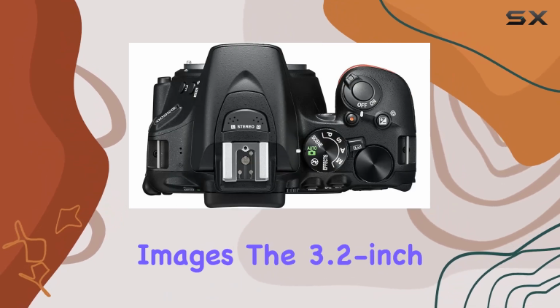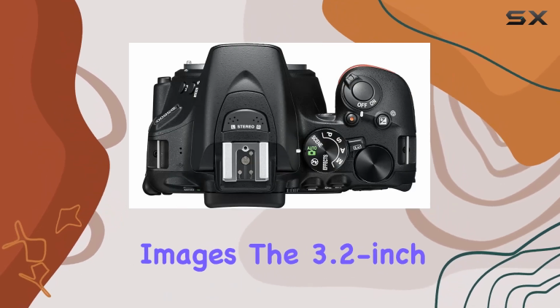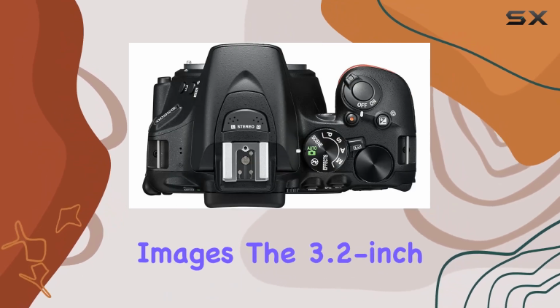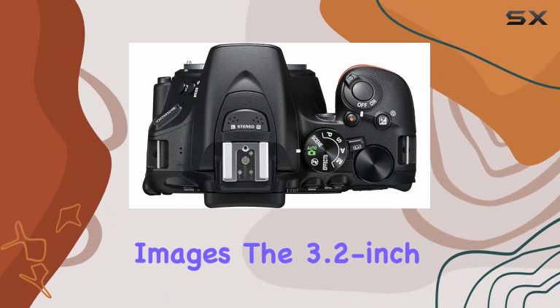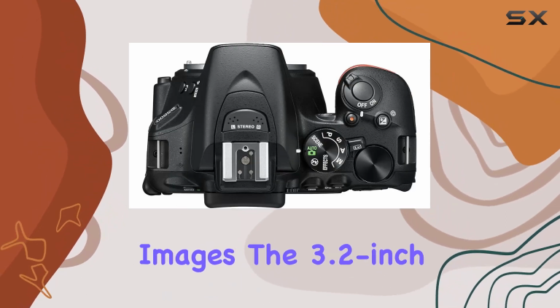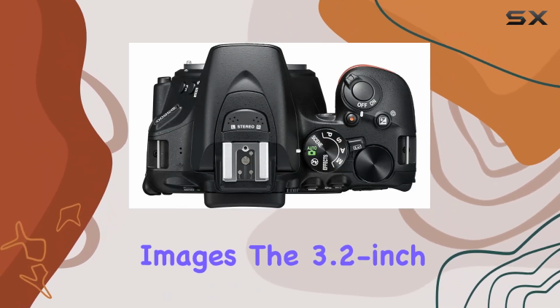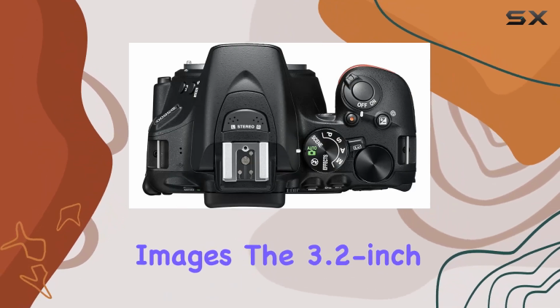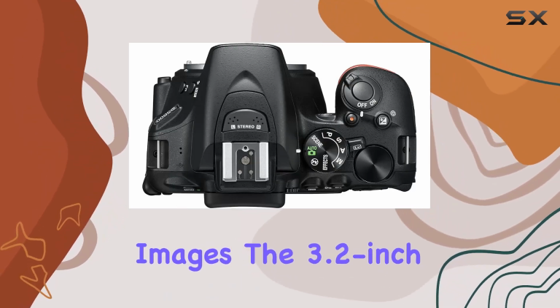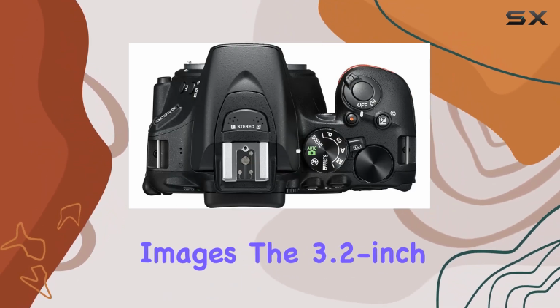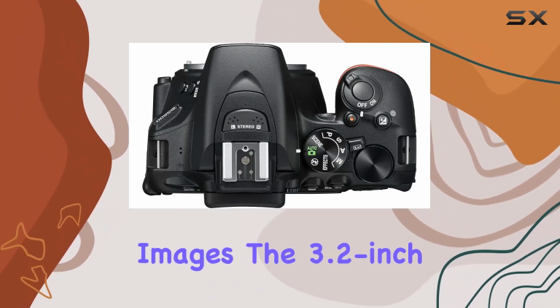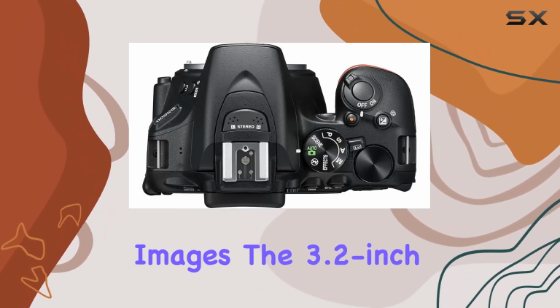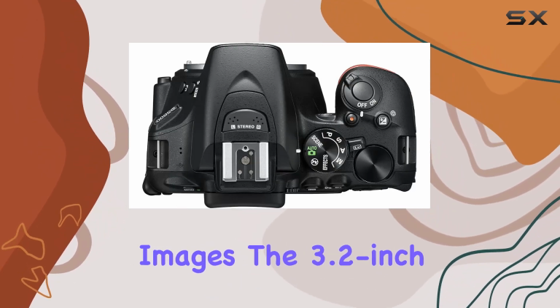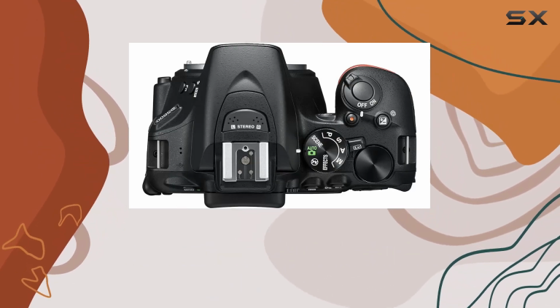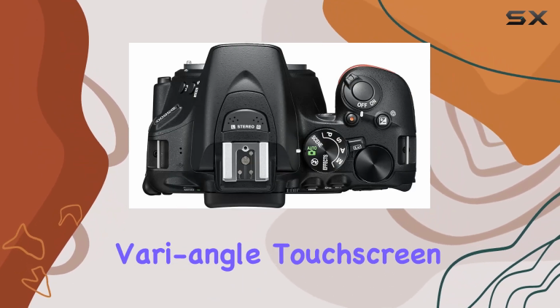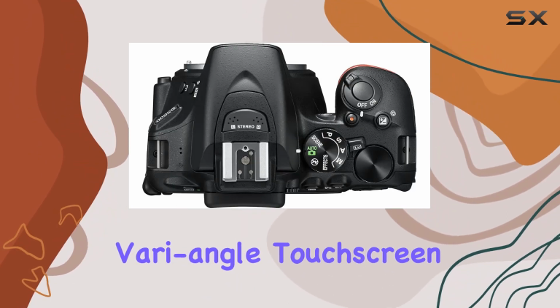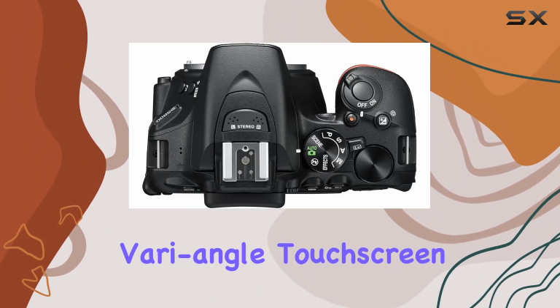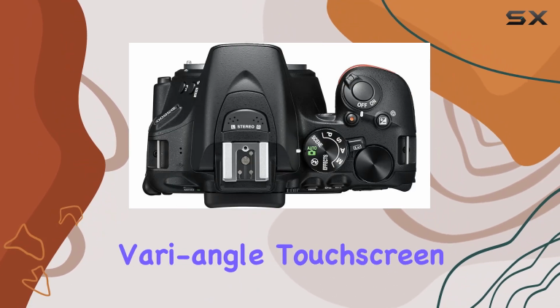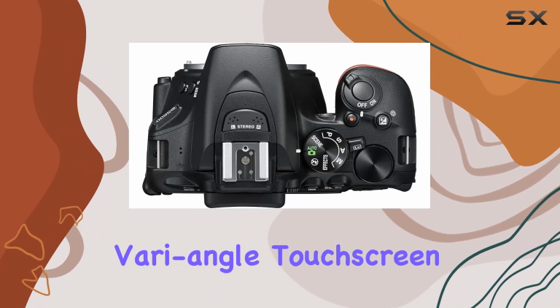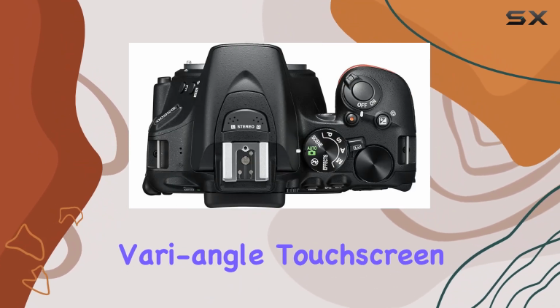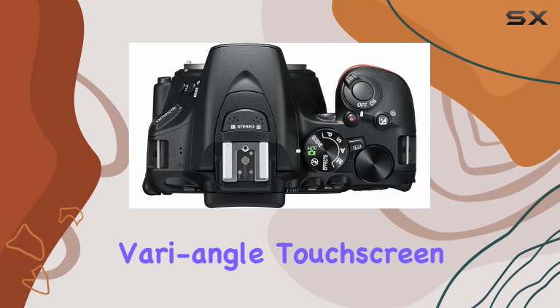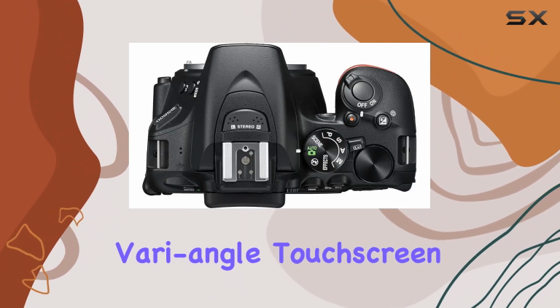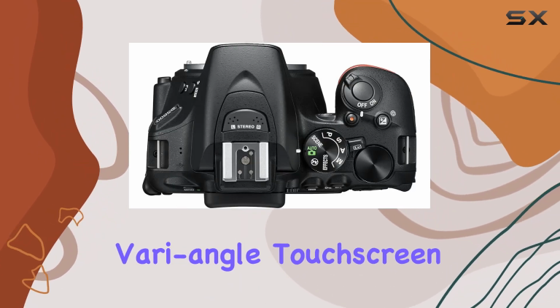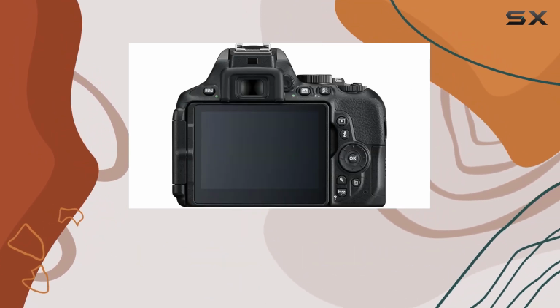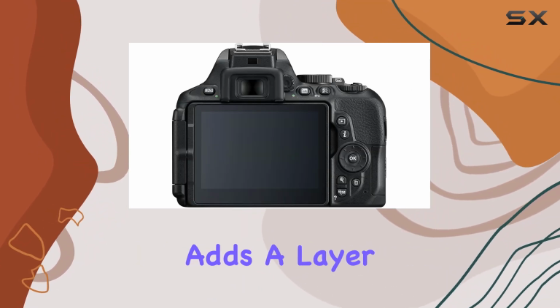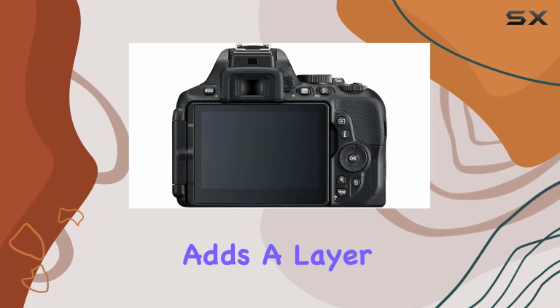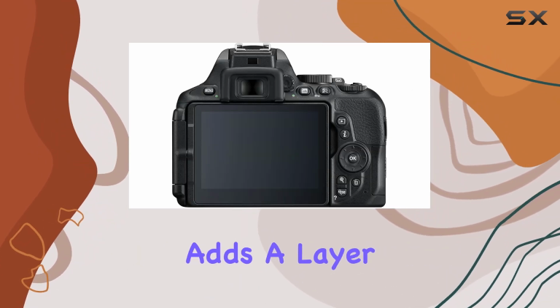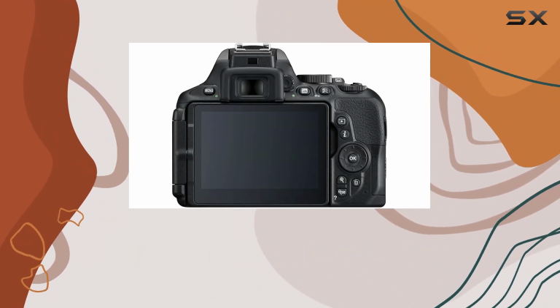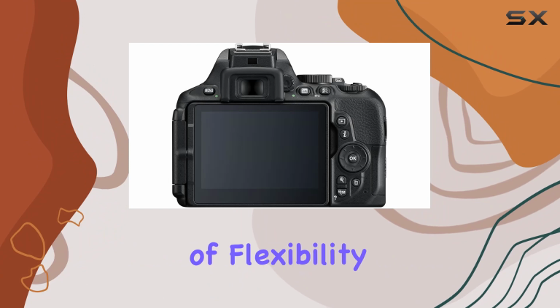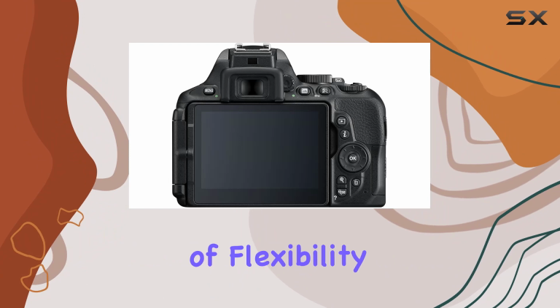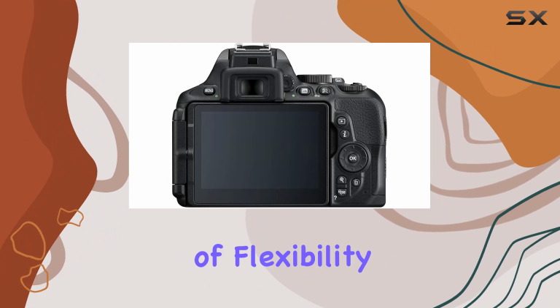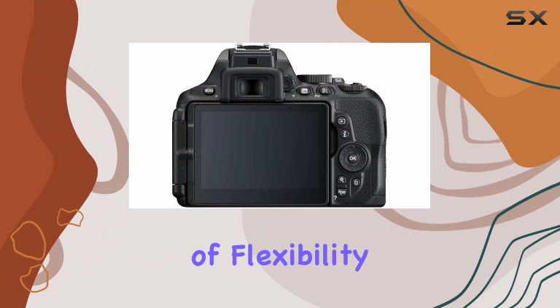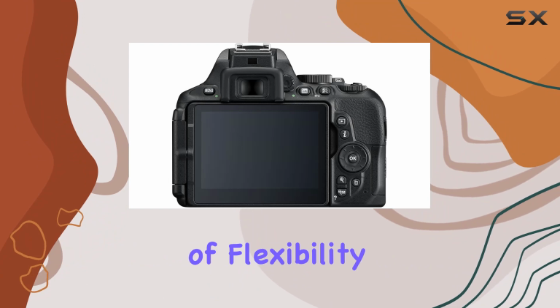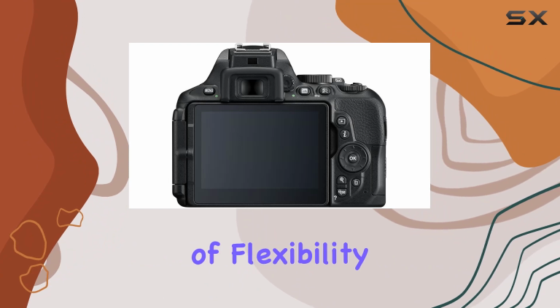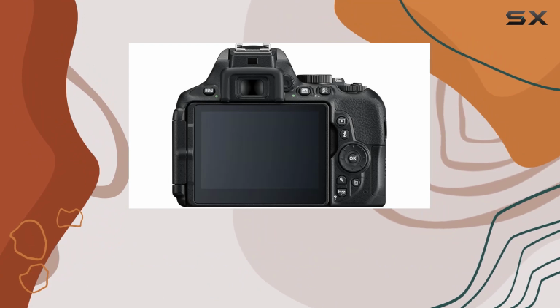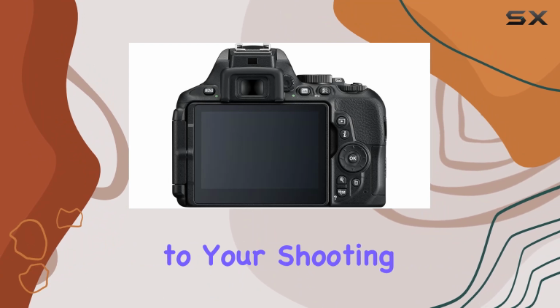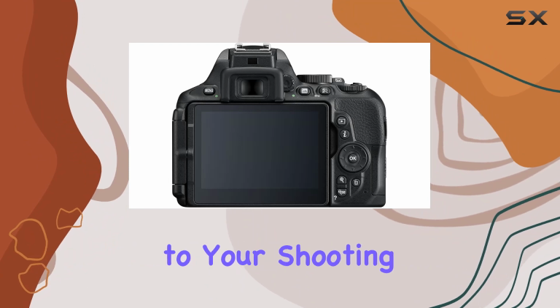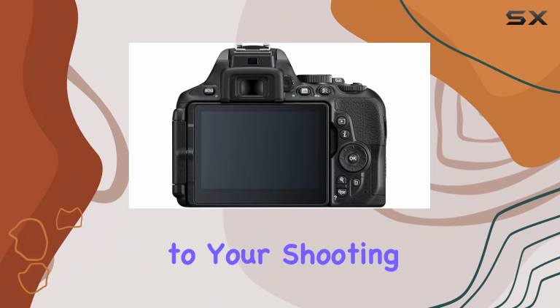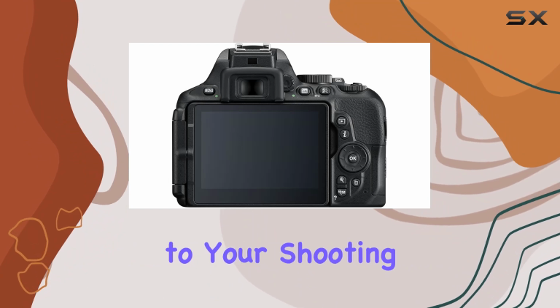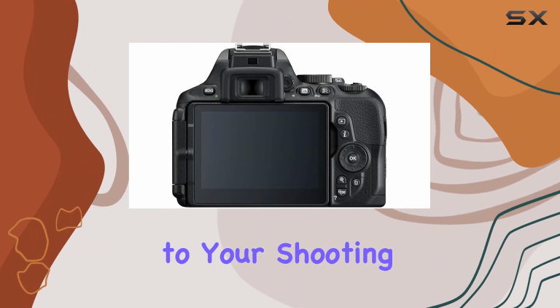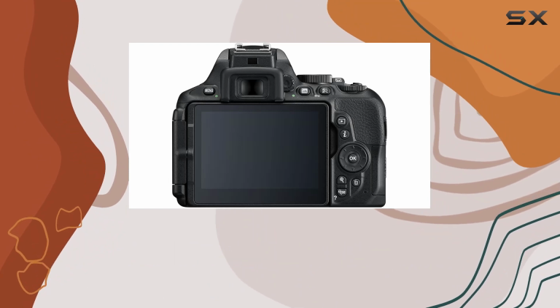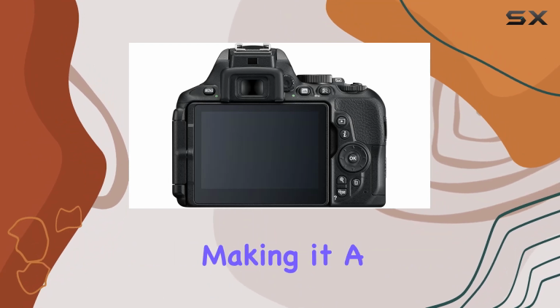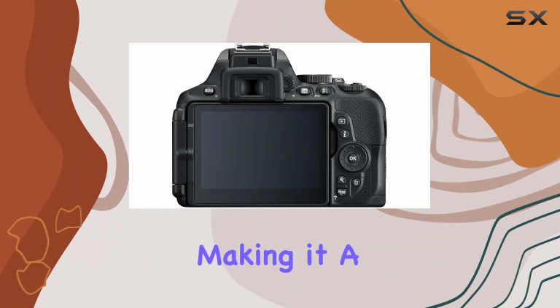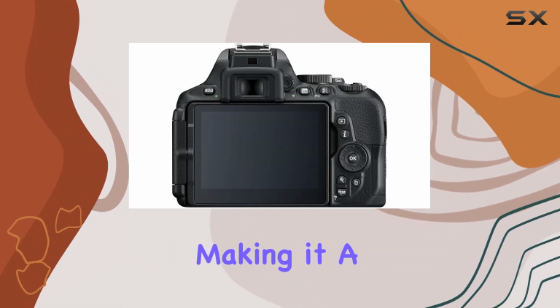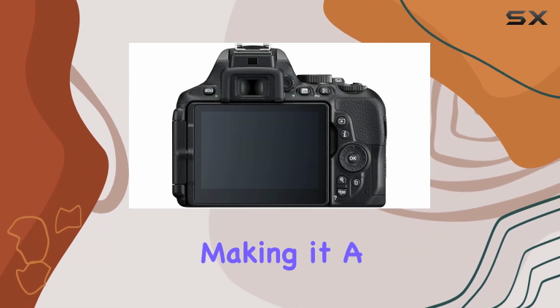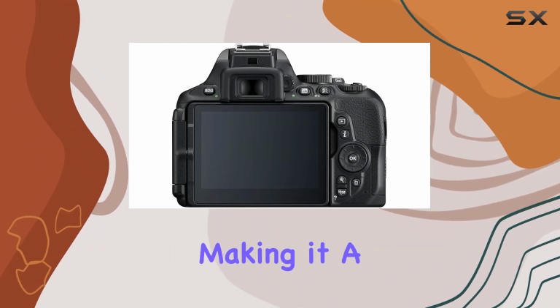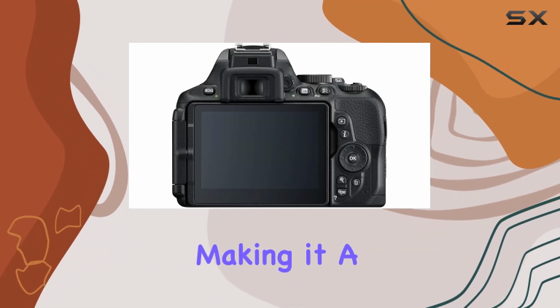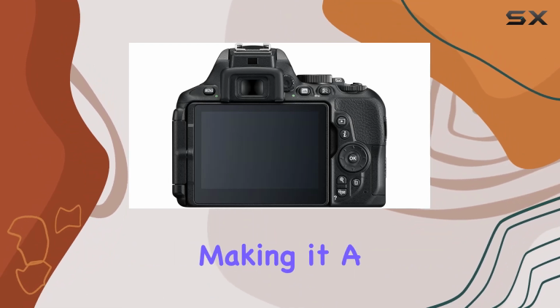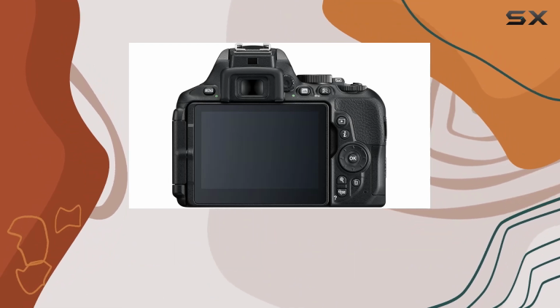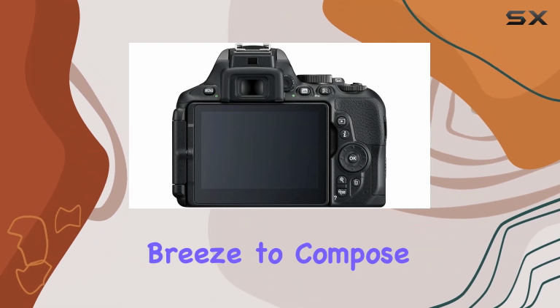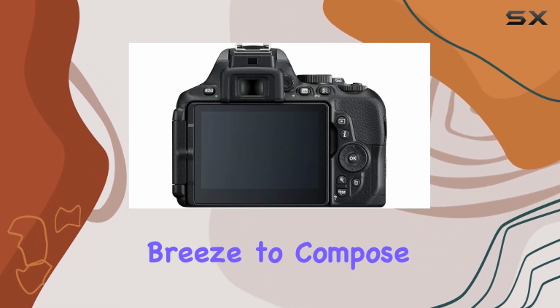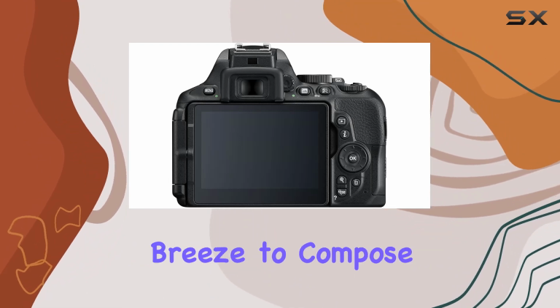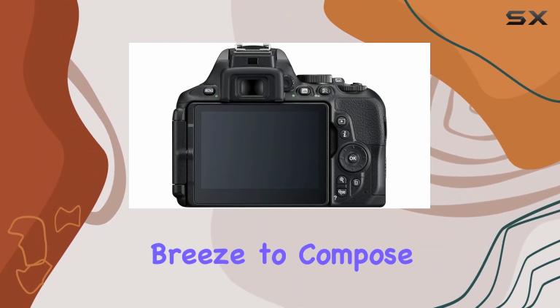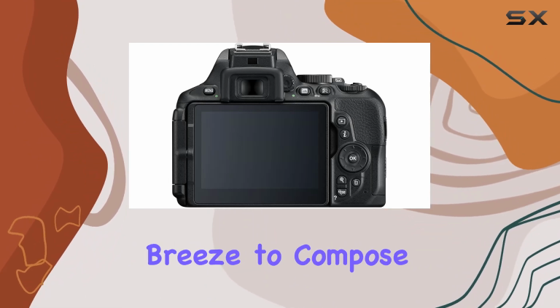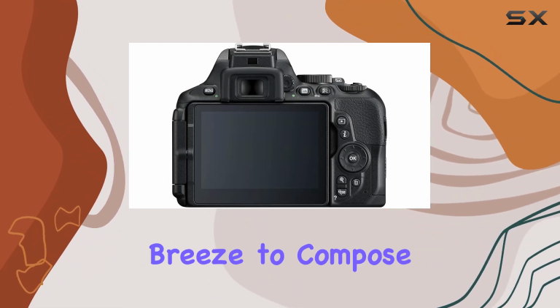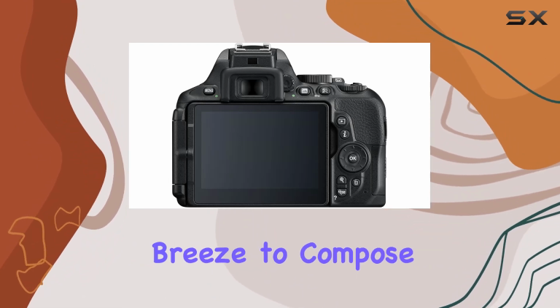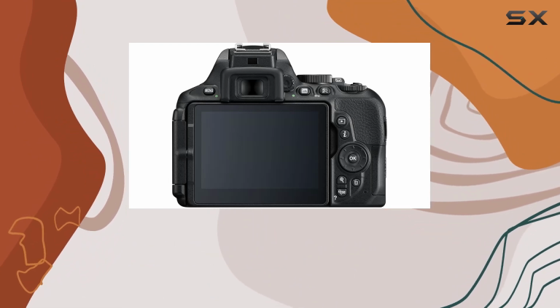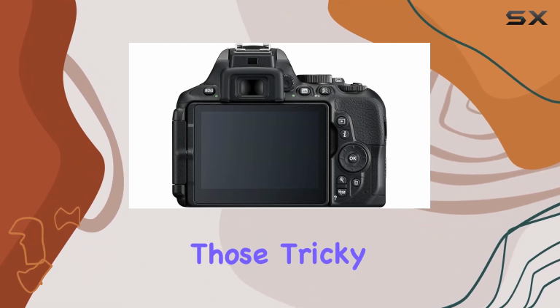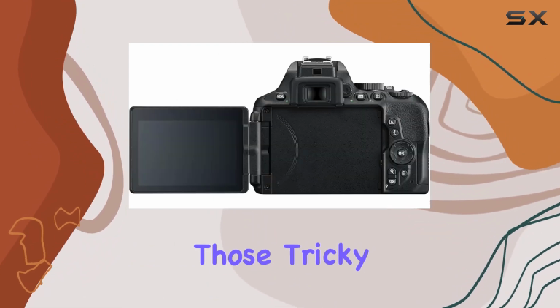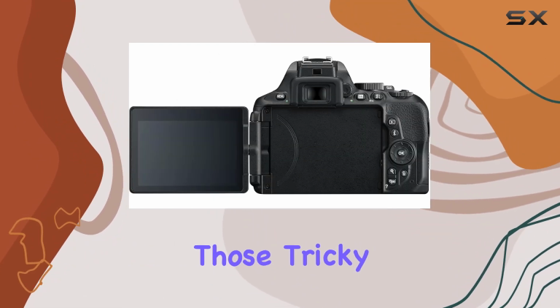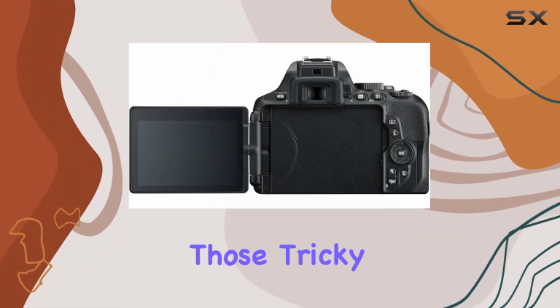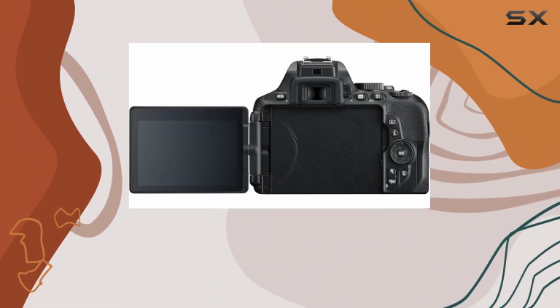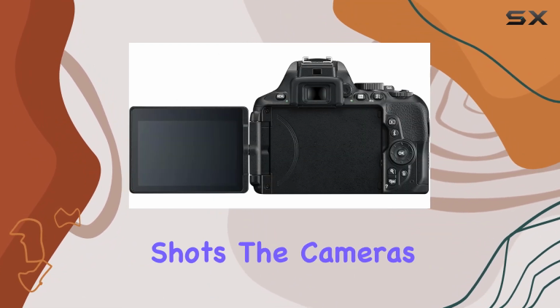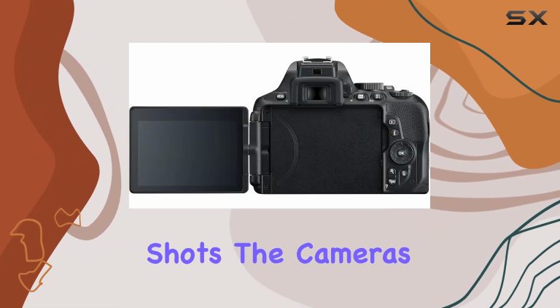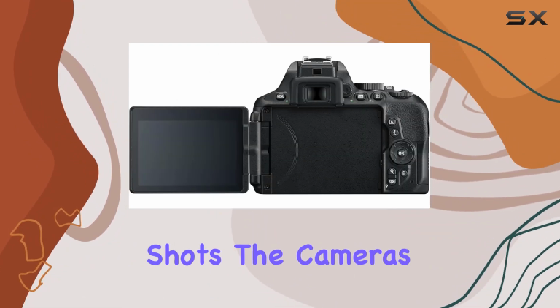The 3.2-inch vari-angle touchscreen adds a layer of flexibility to your shooting, making it a breeze to compose those tricky shots.